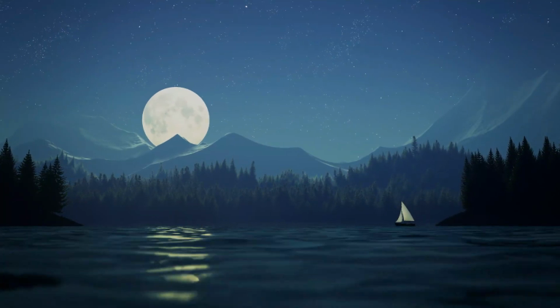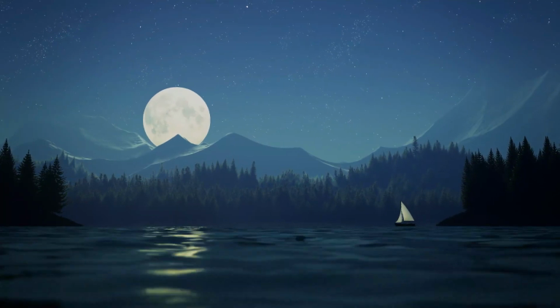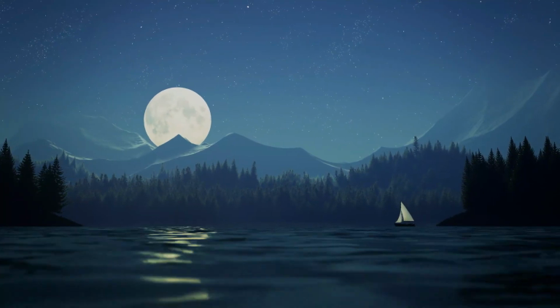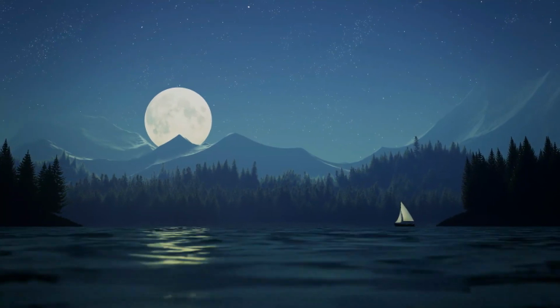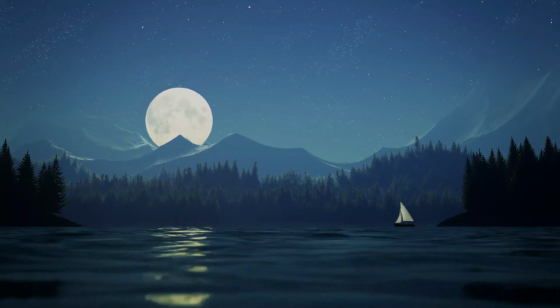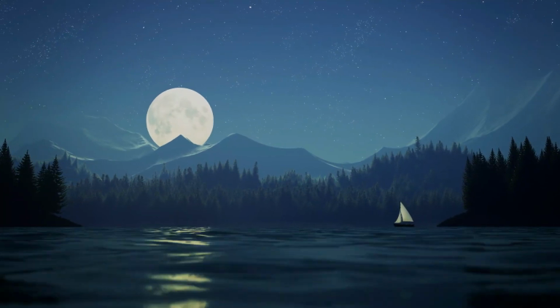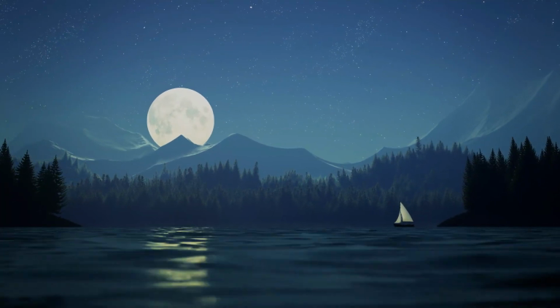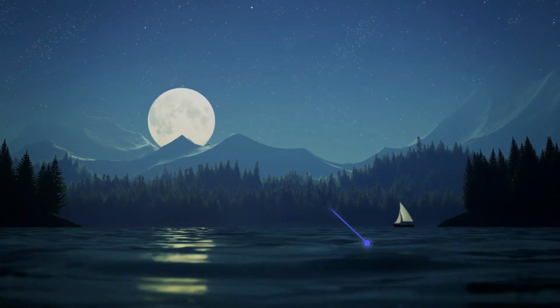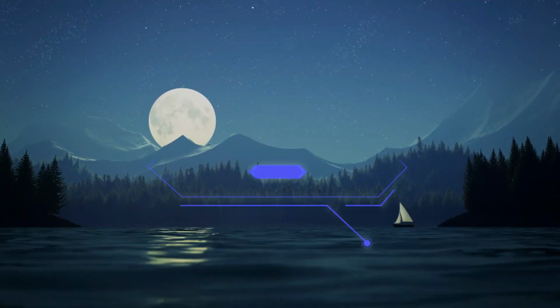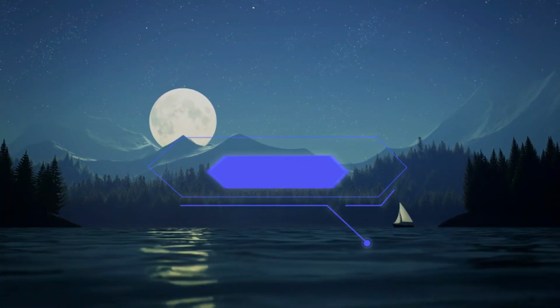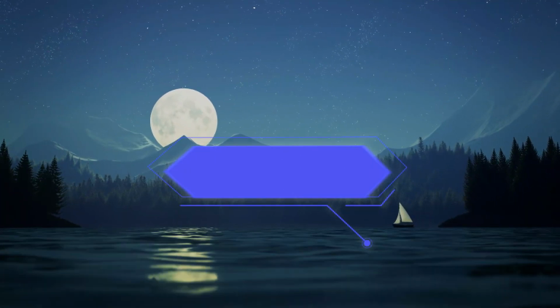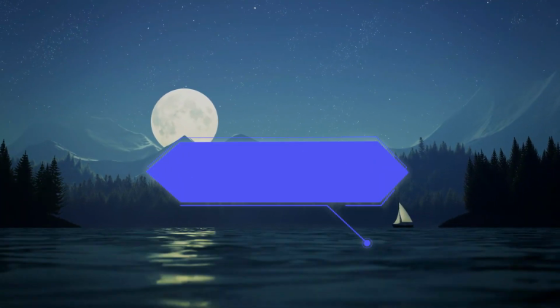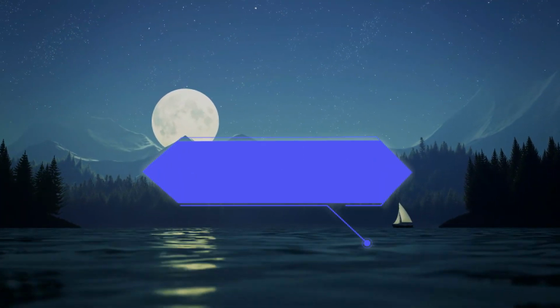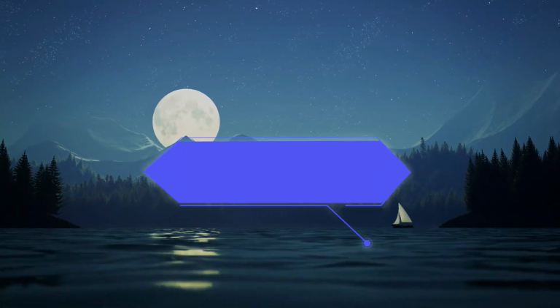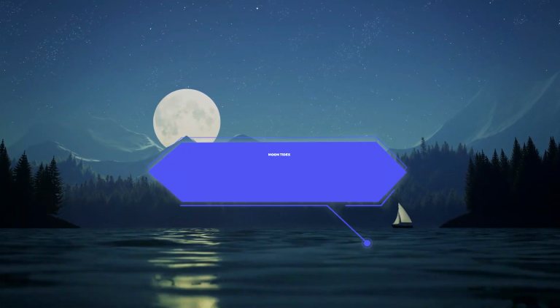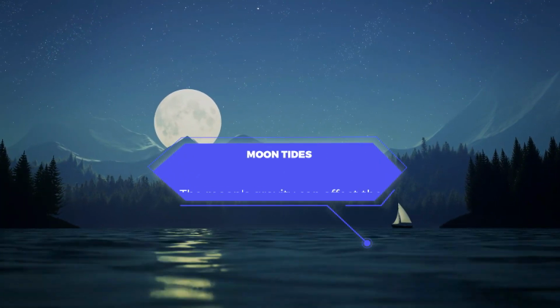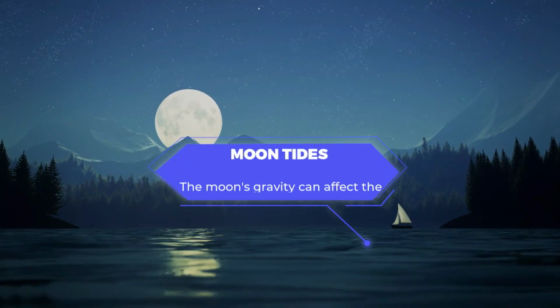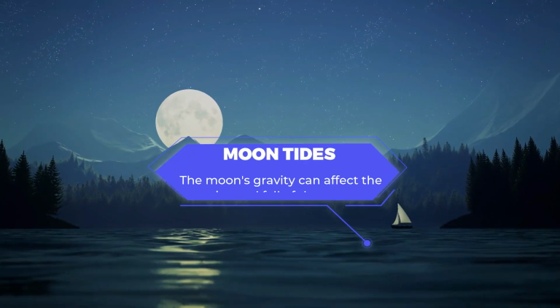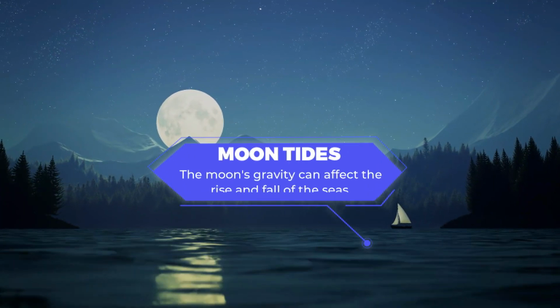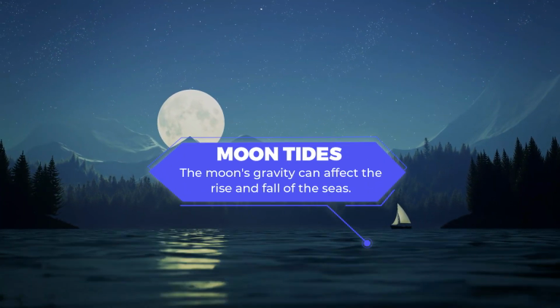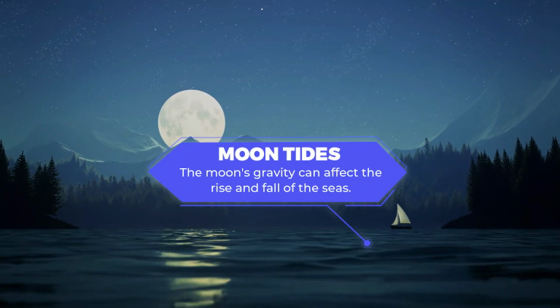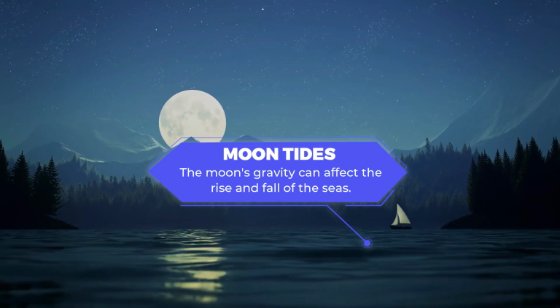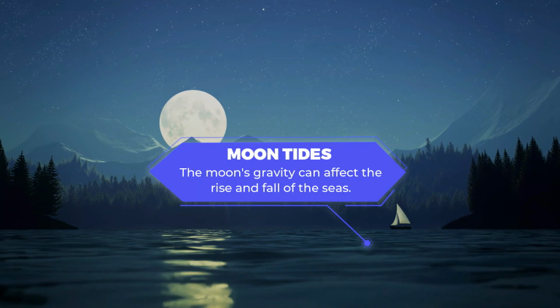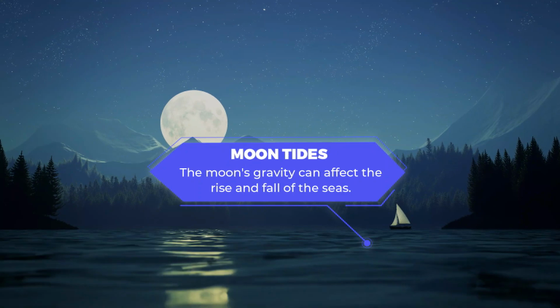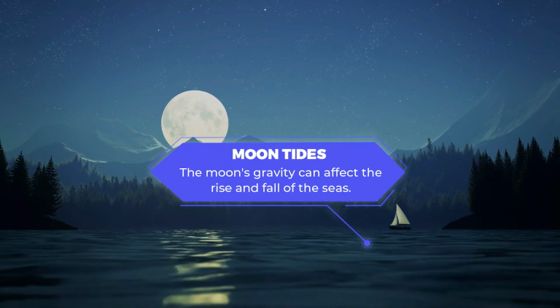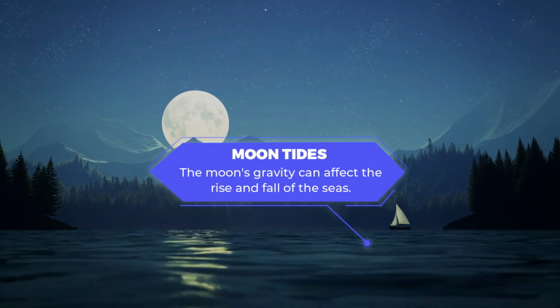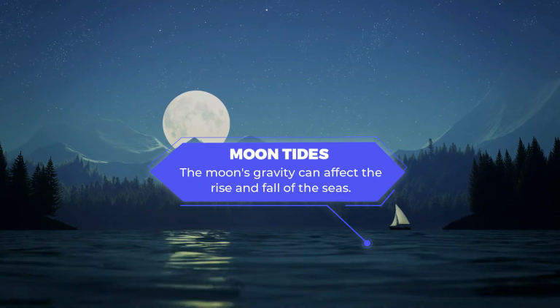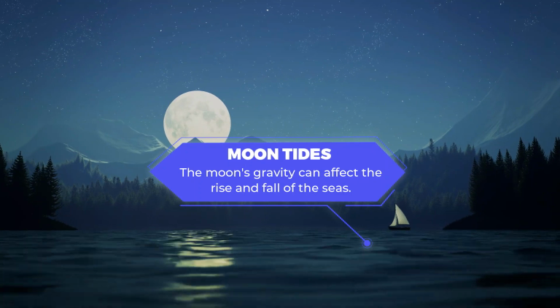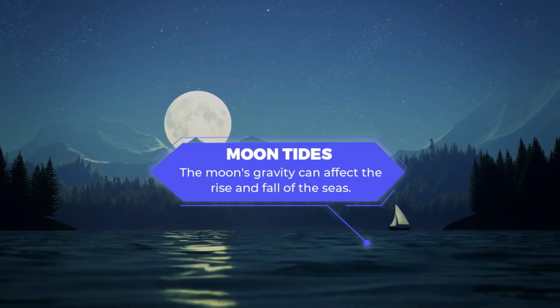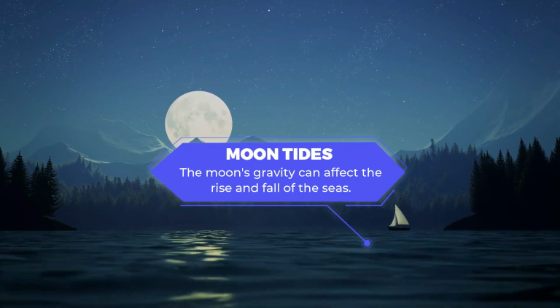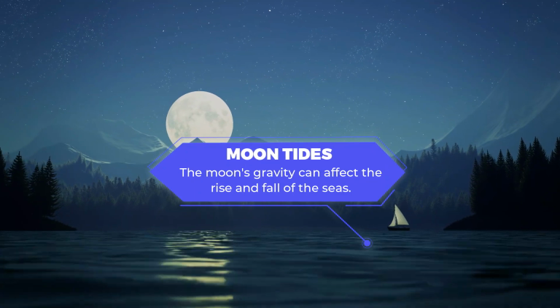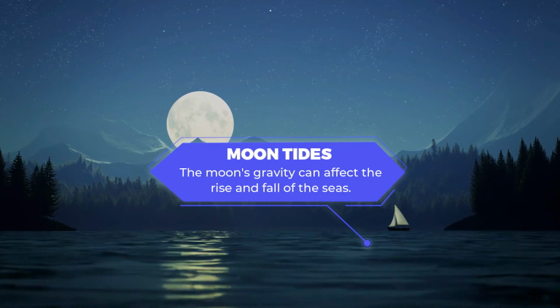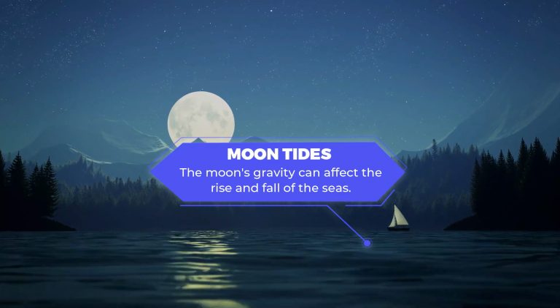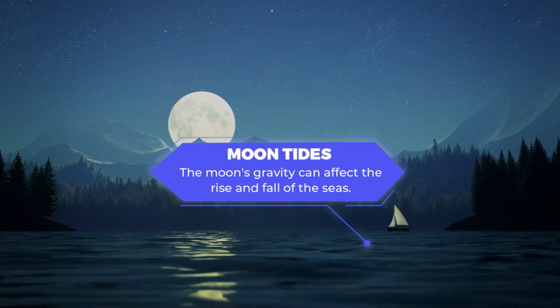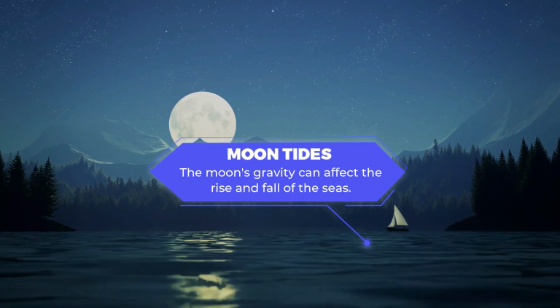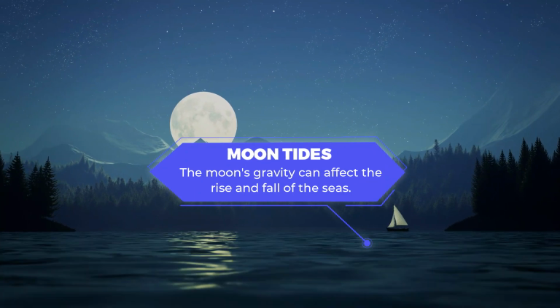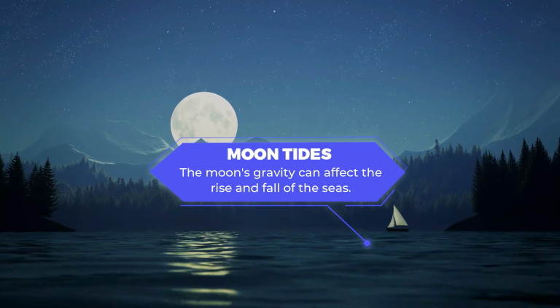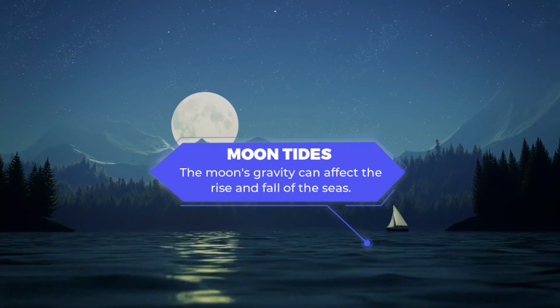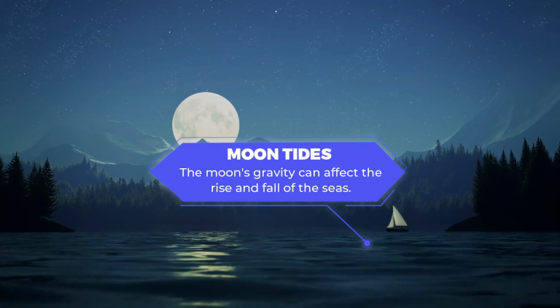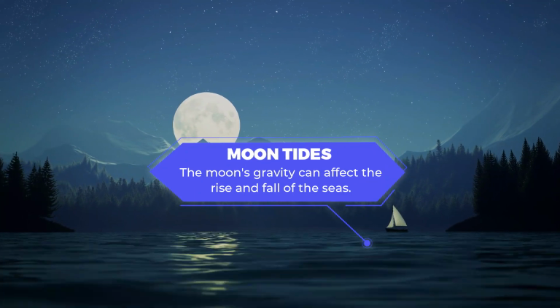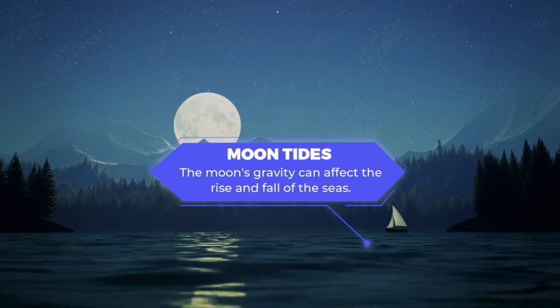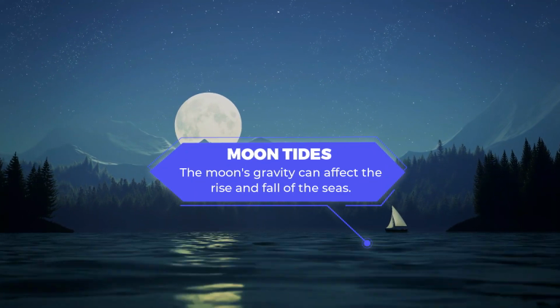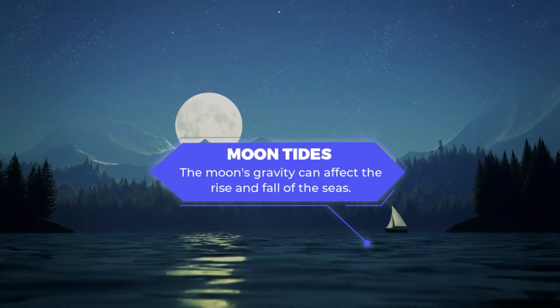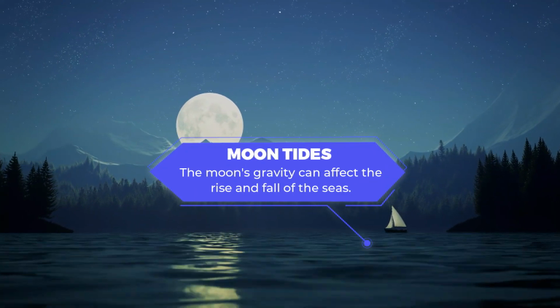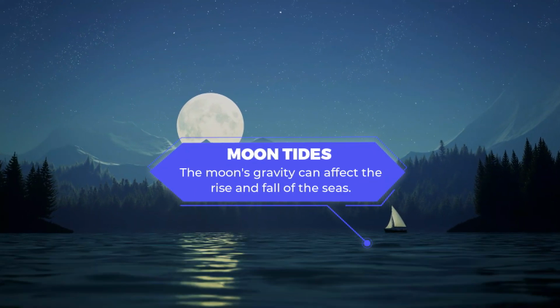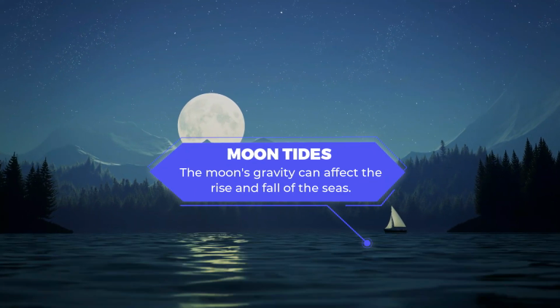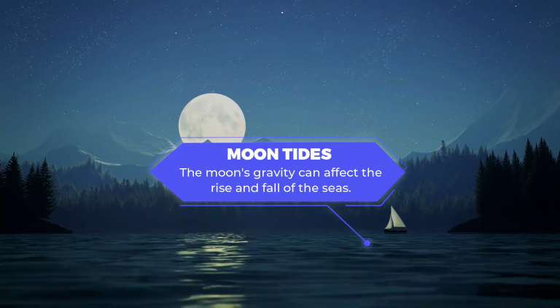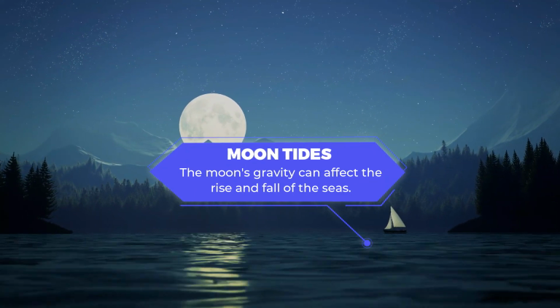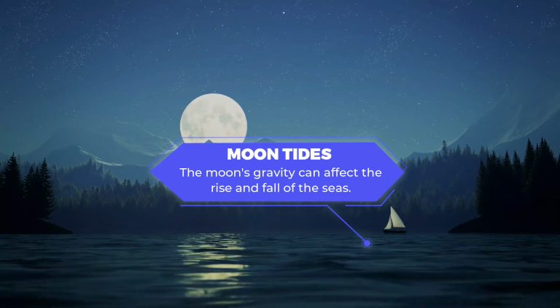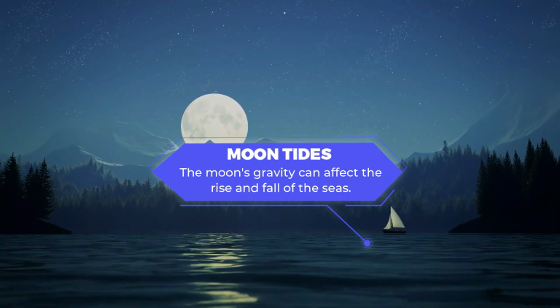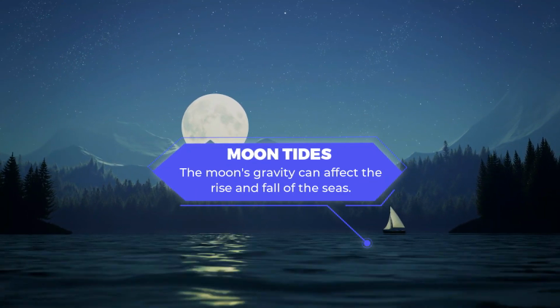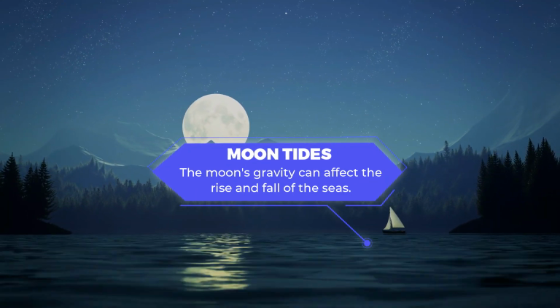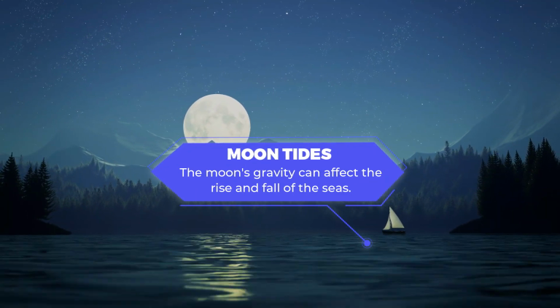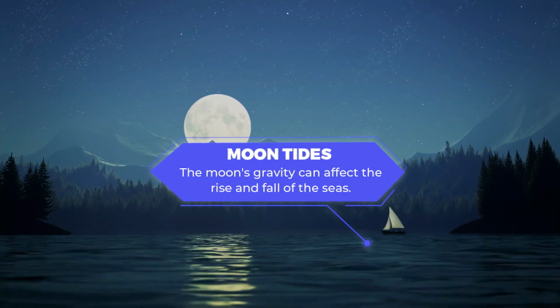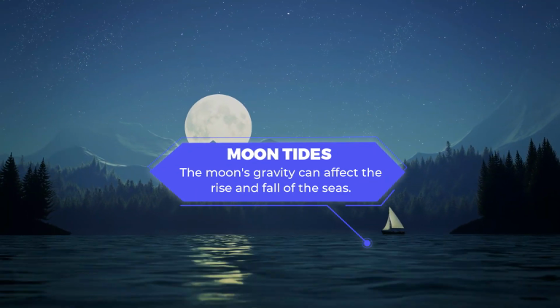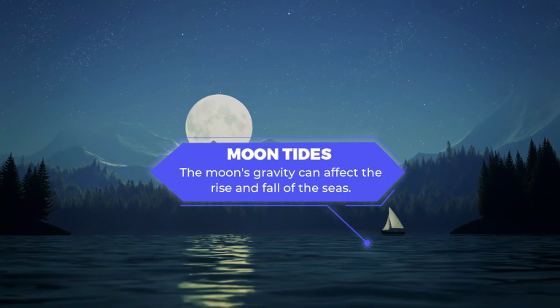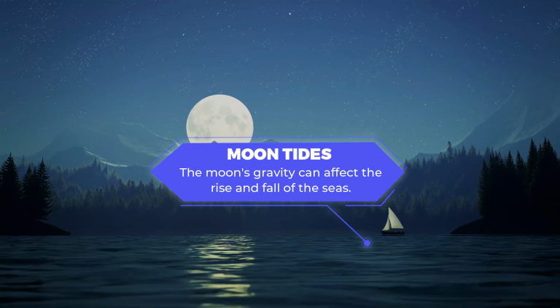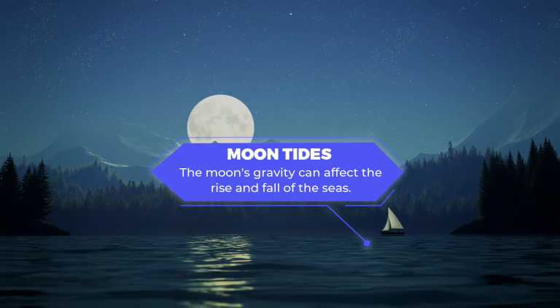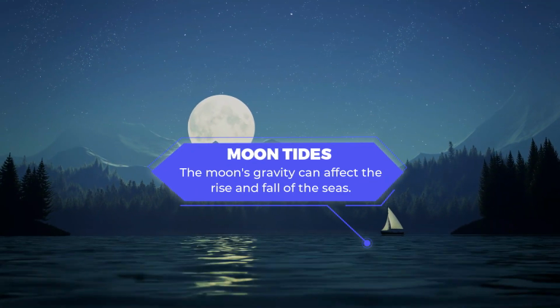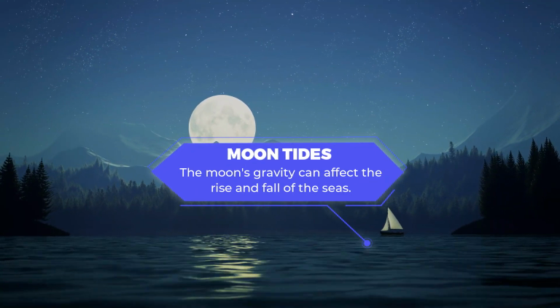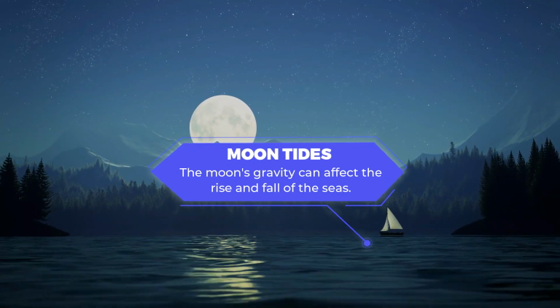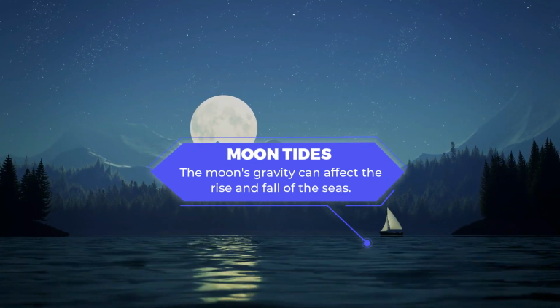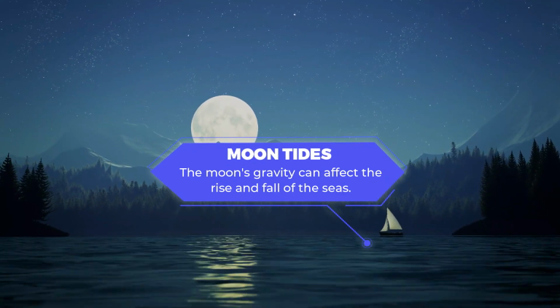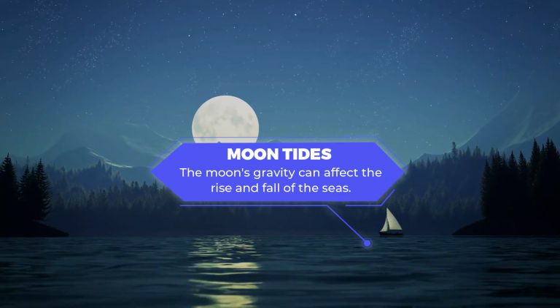The average distance between the moon and Earth is about 238,000 miles. Even though the moon is so far away, the force of the moon's gravity is powerful enough to affect the rise and fall of the sea. Amazing!